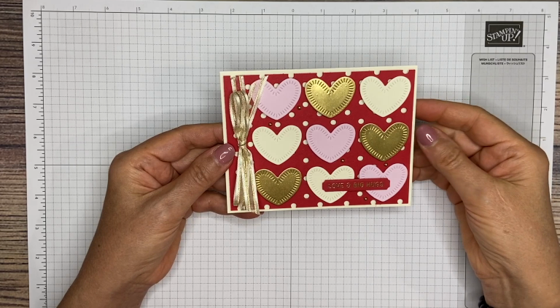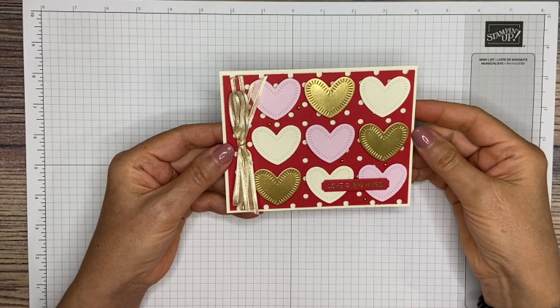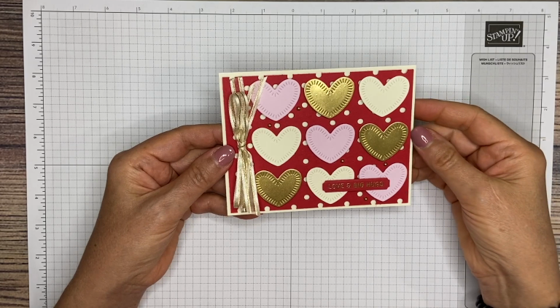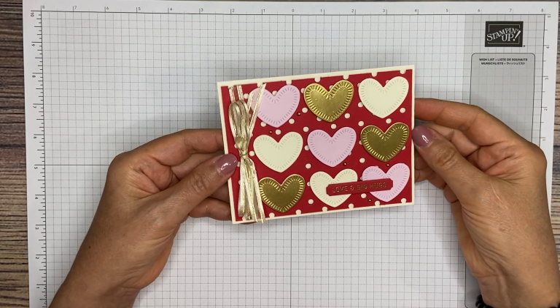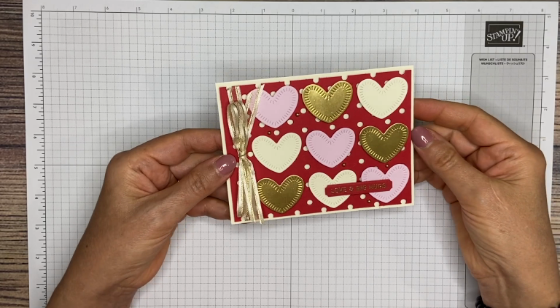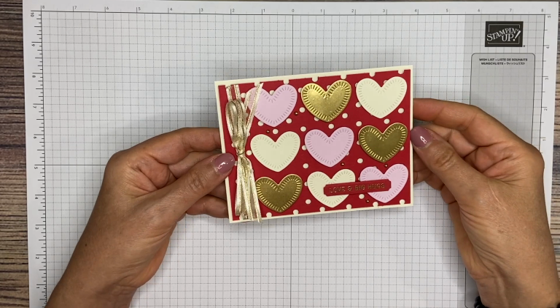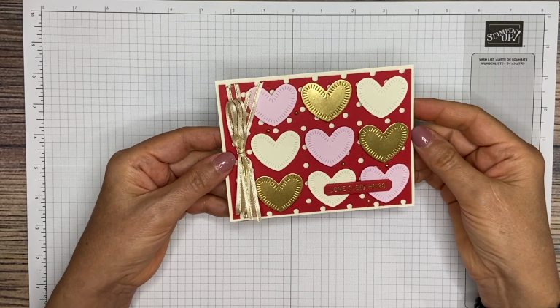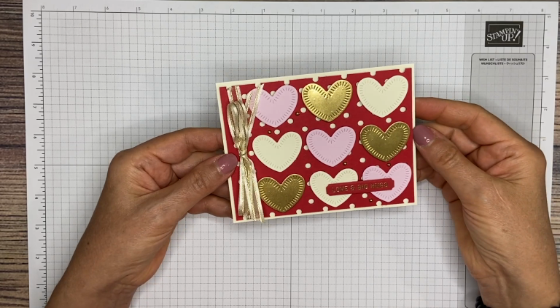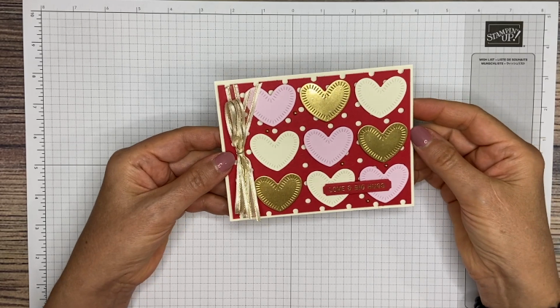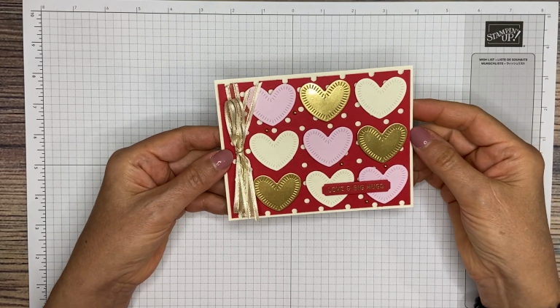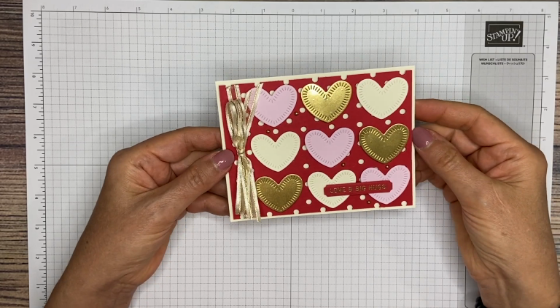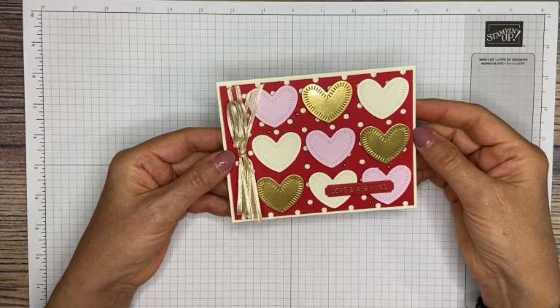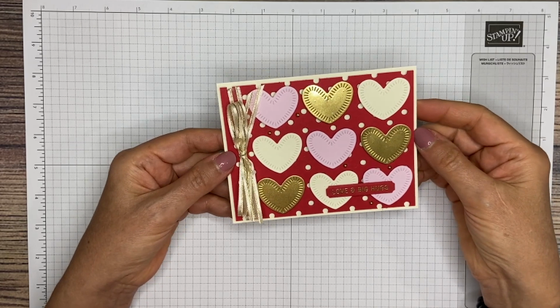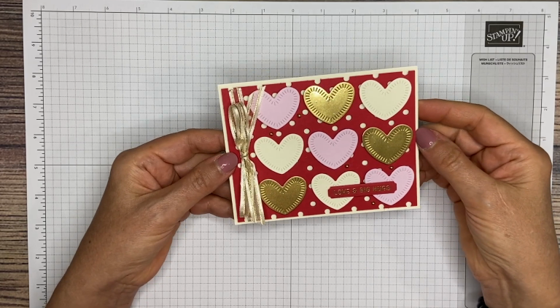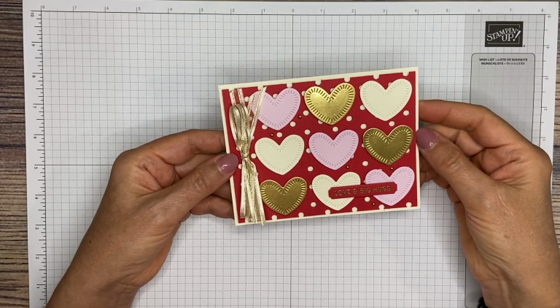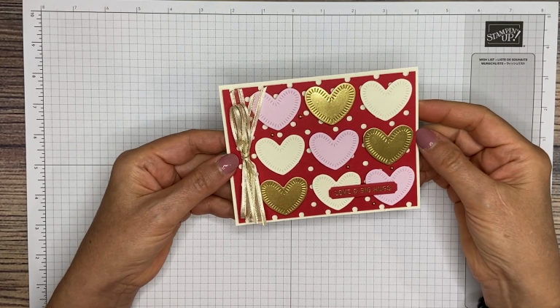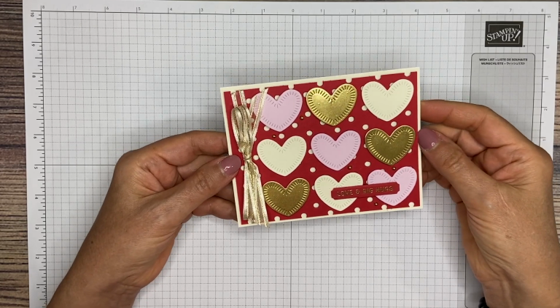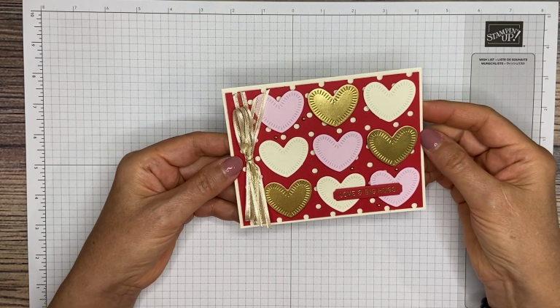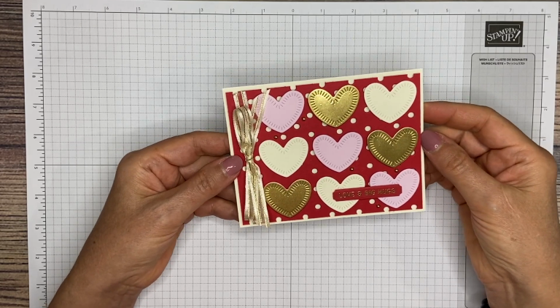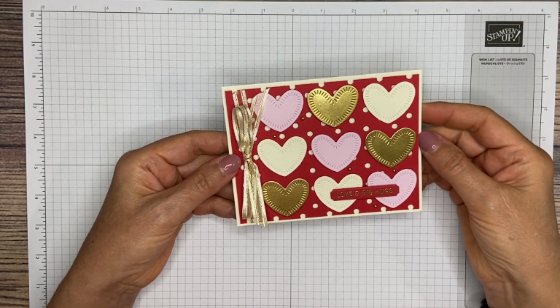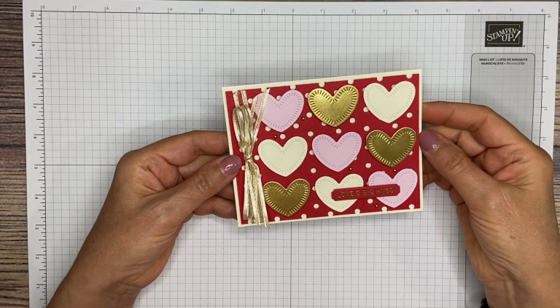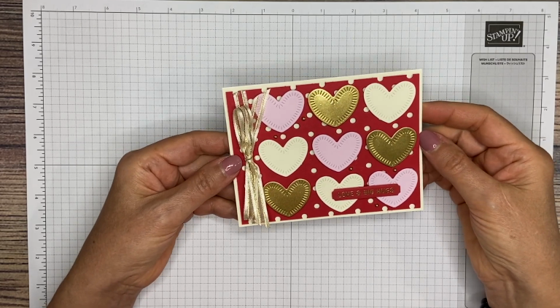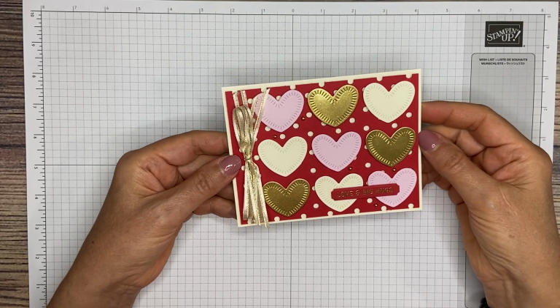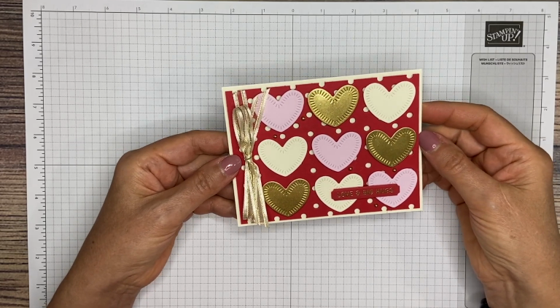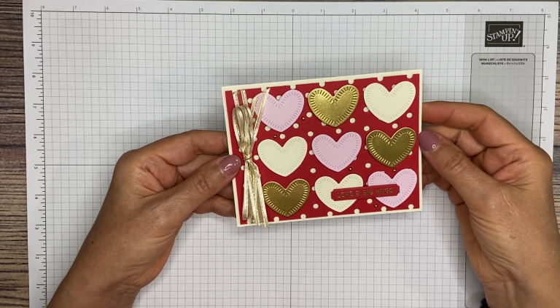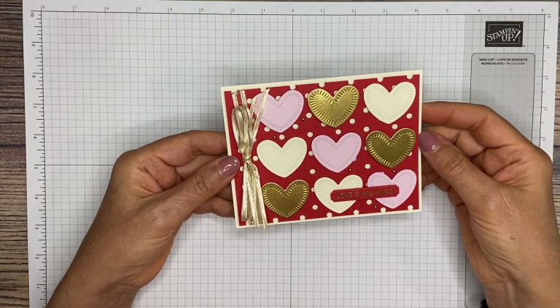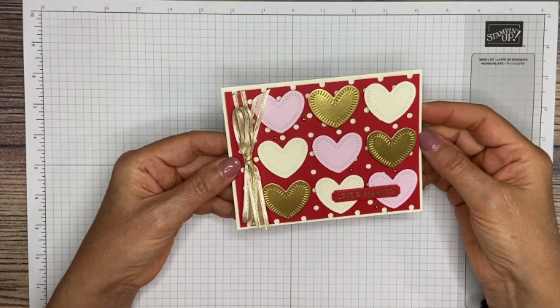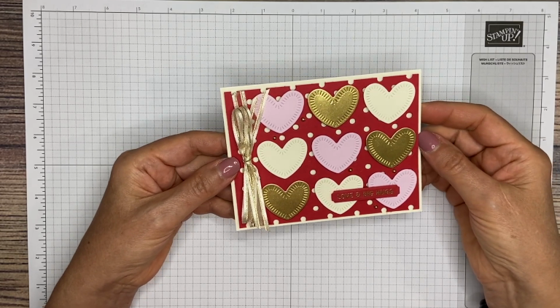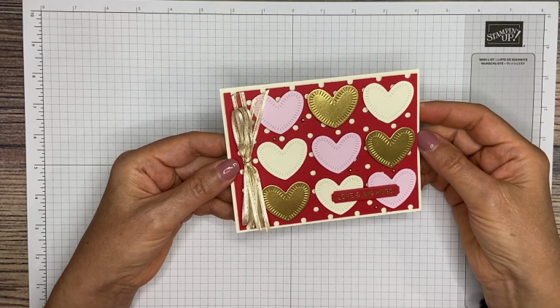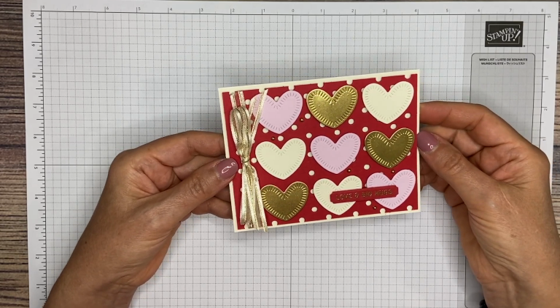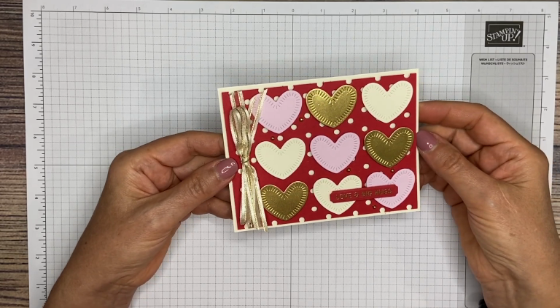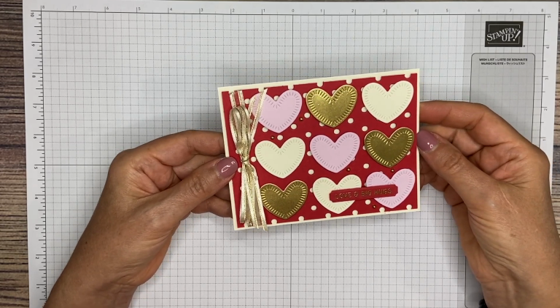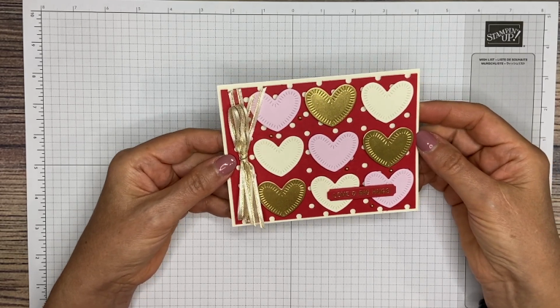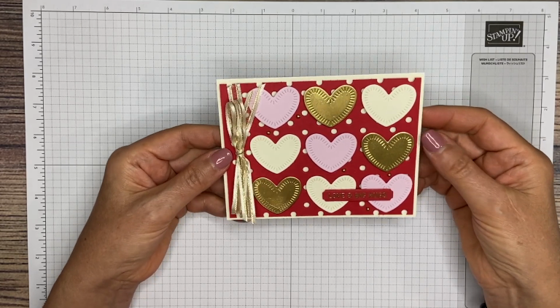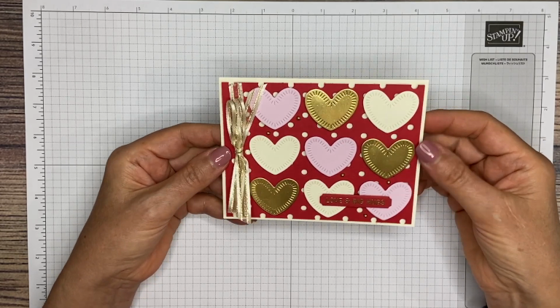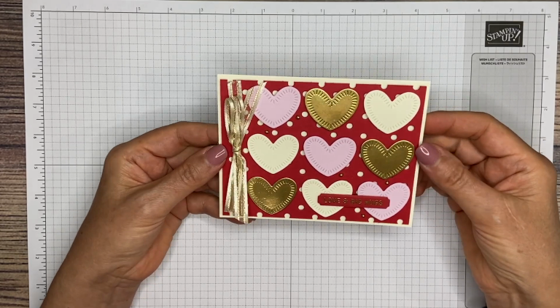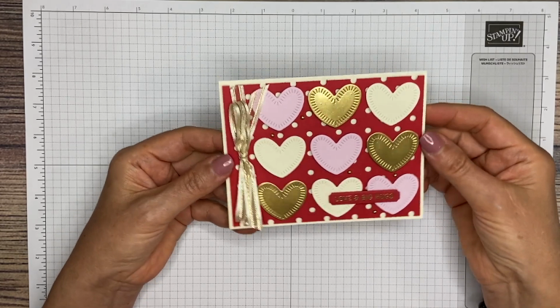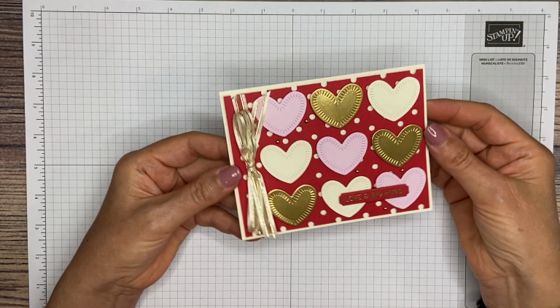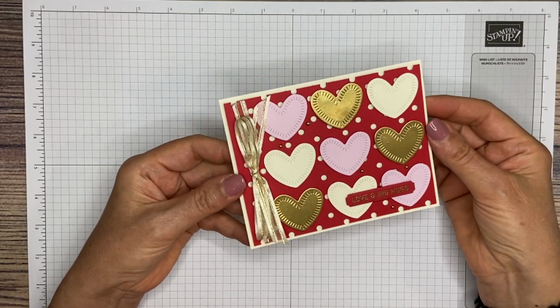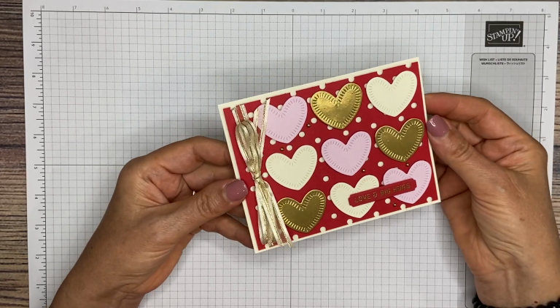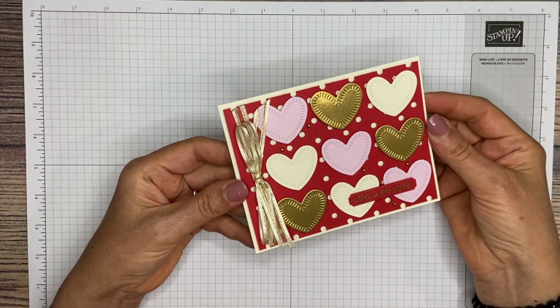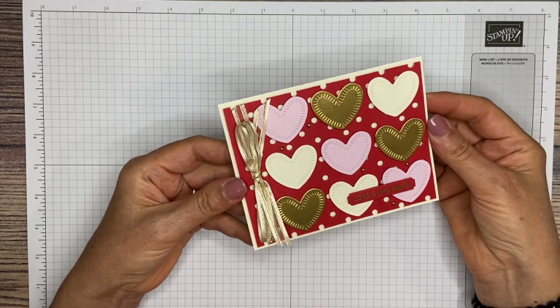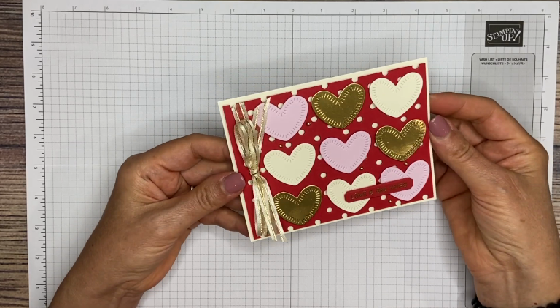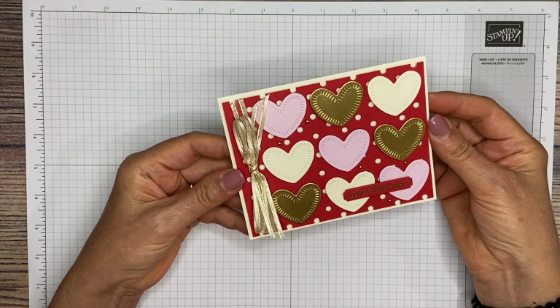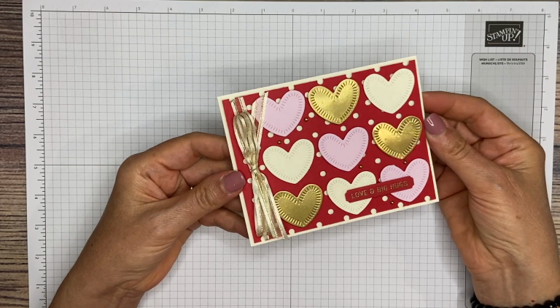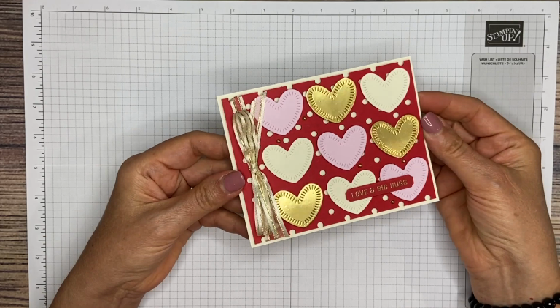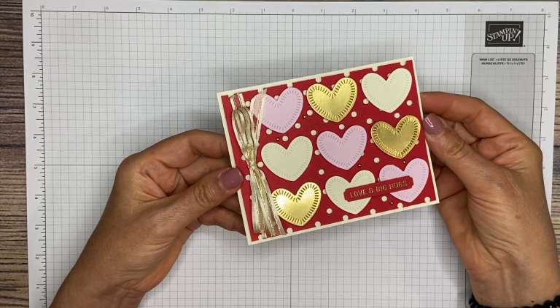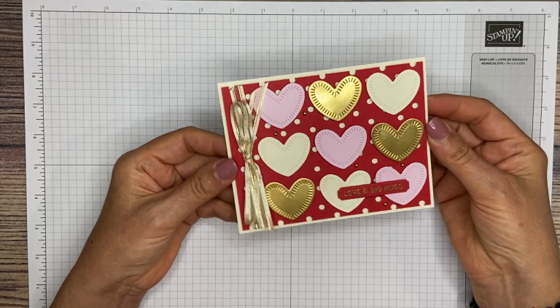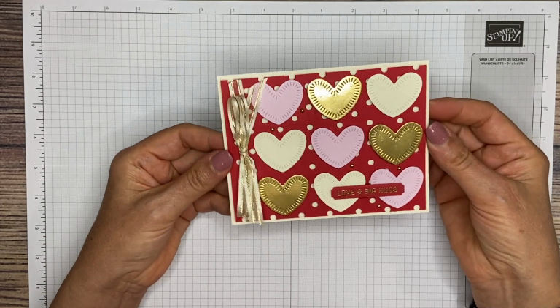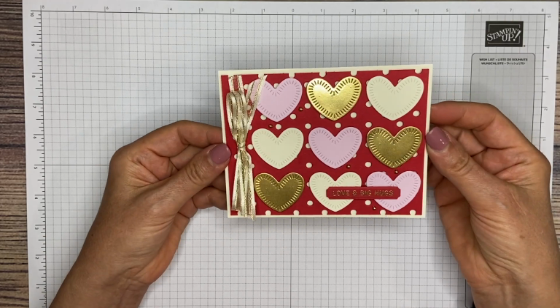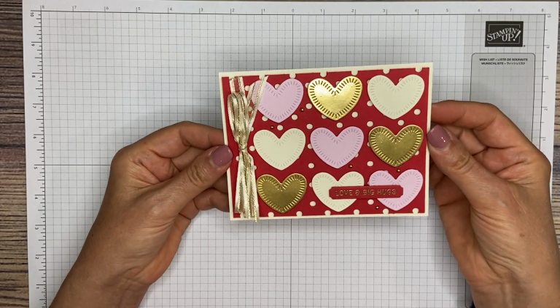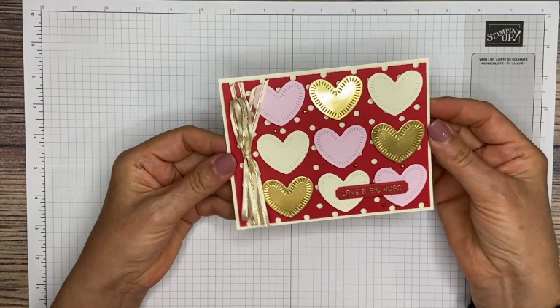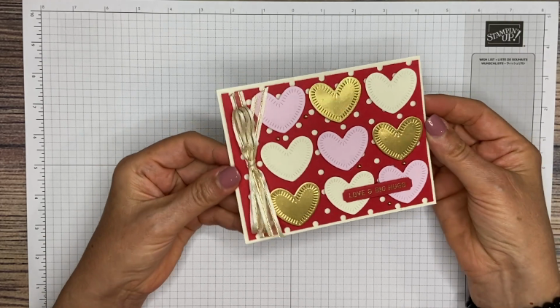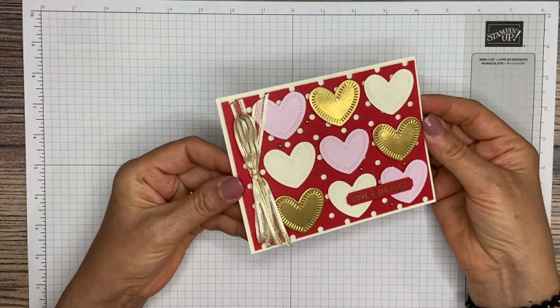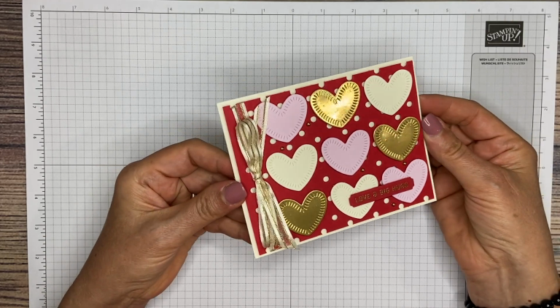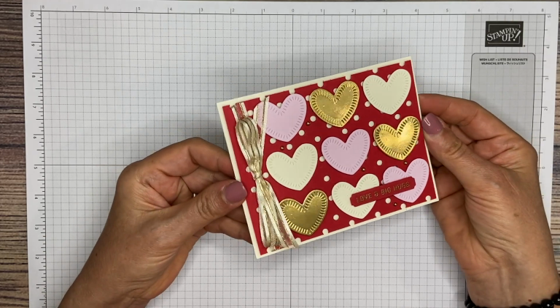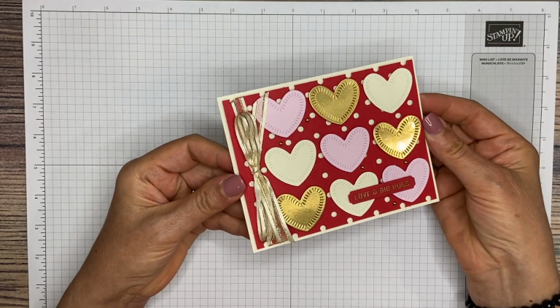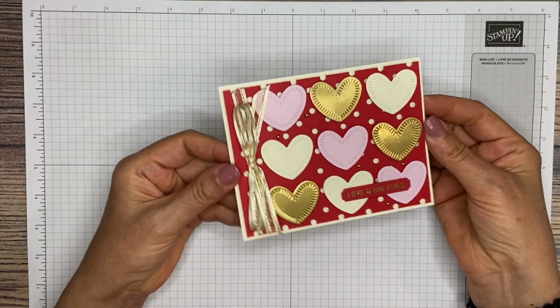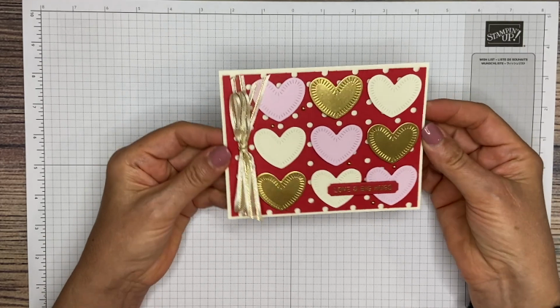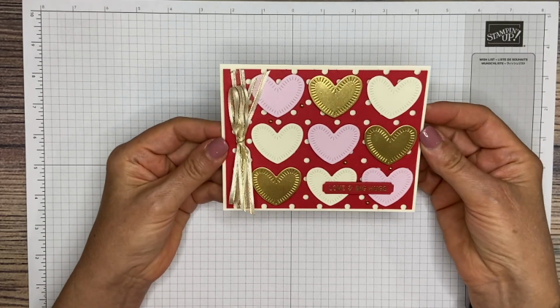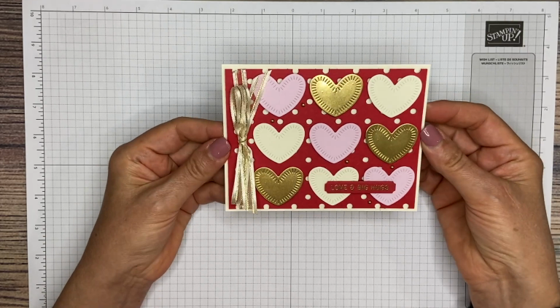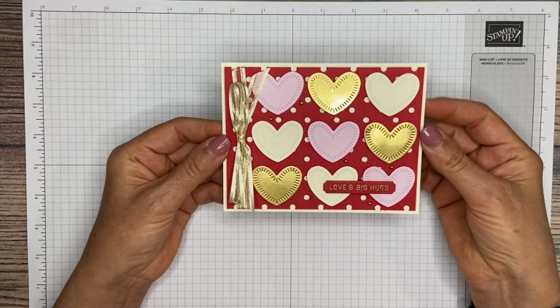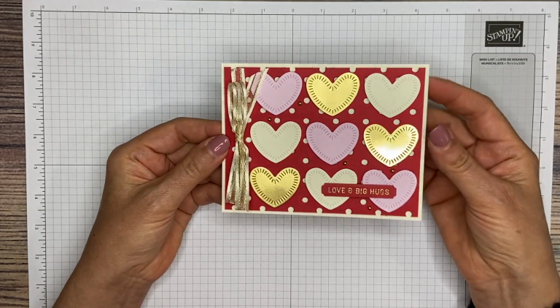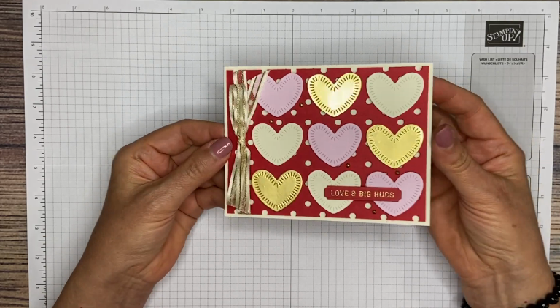Hi friends, this is Melissa with the Stamping Ninja. Thank you for joining me today. Today we're going to be making this cute Valentine's Day card here.